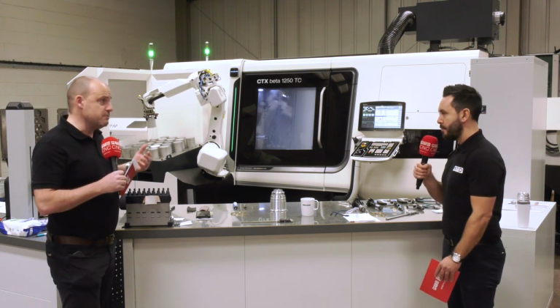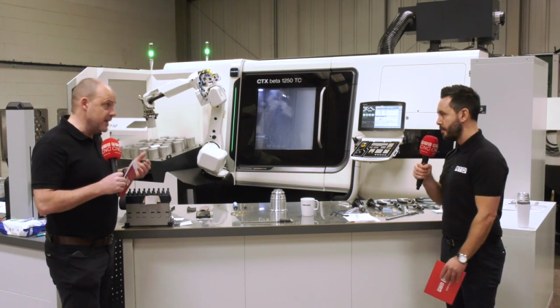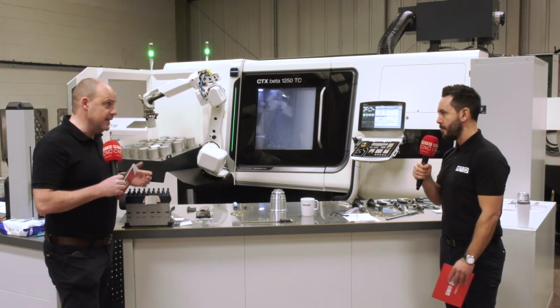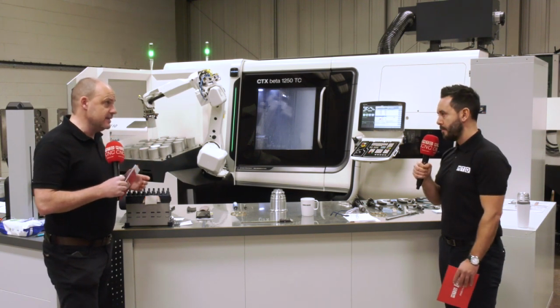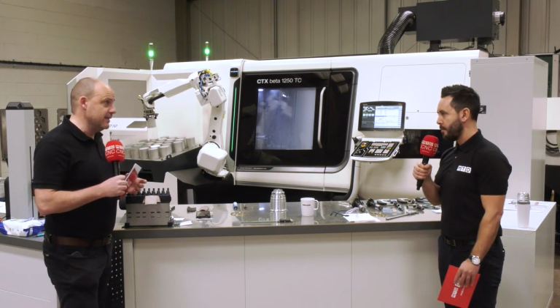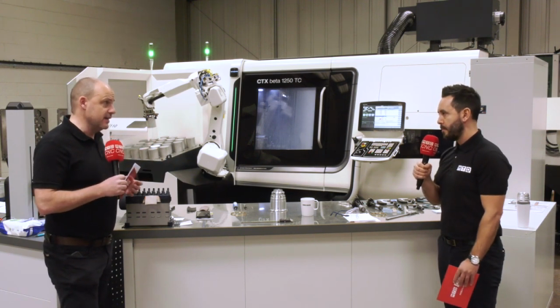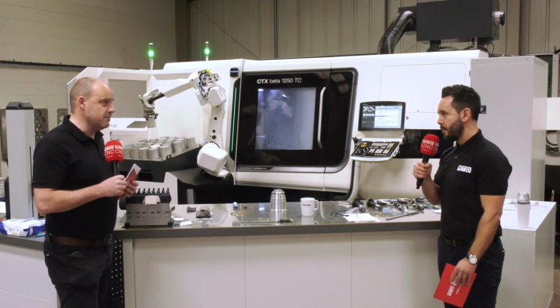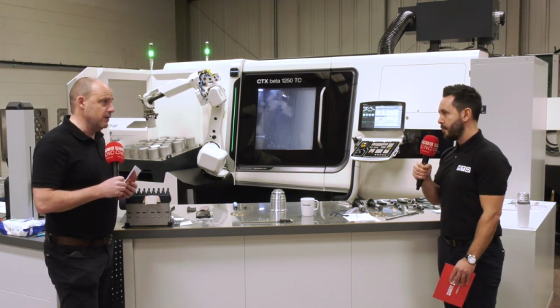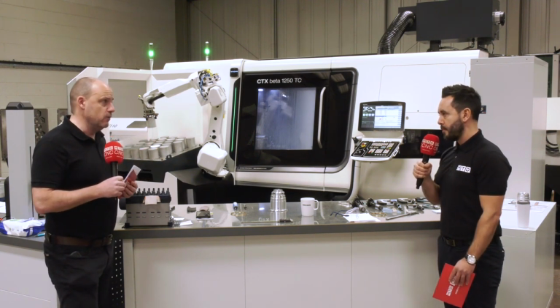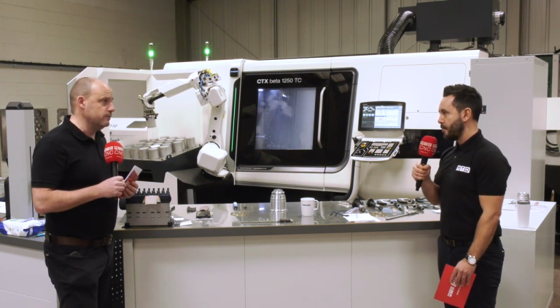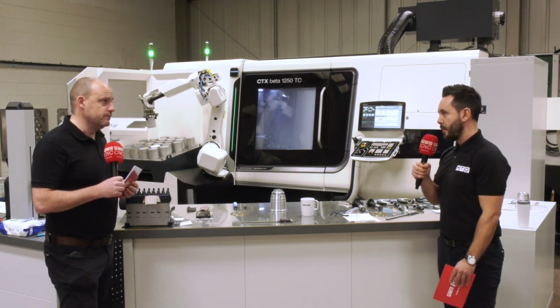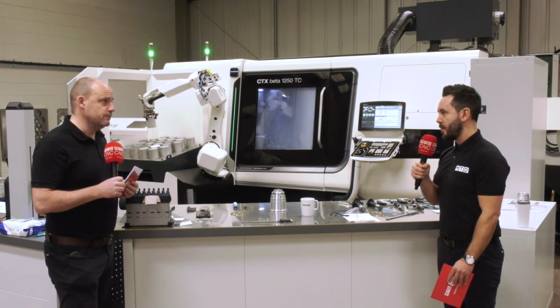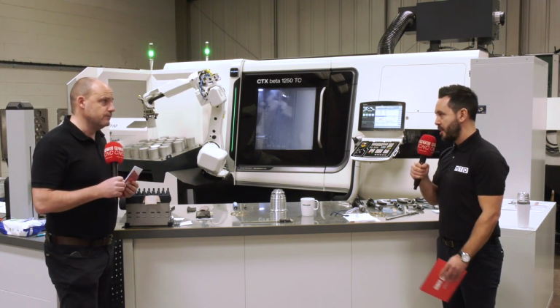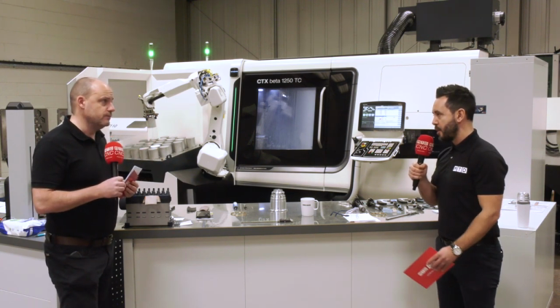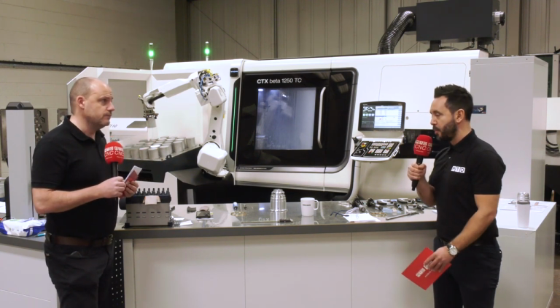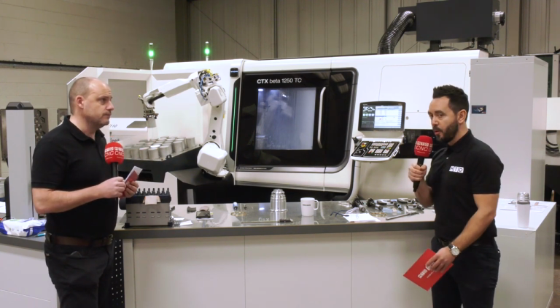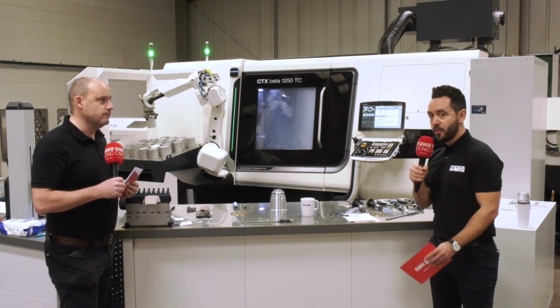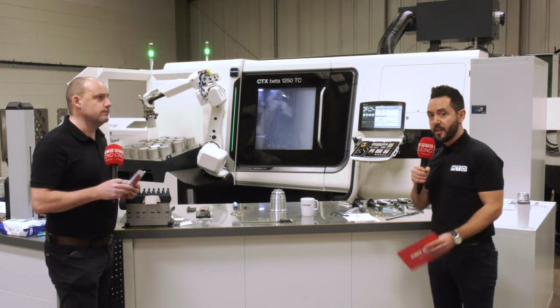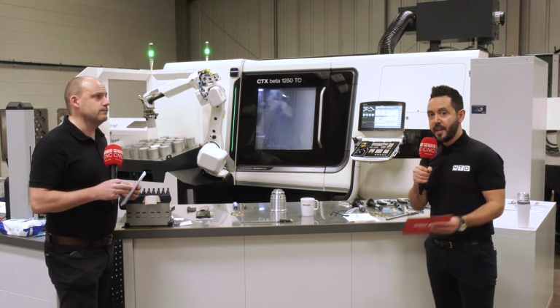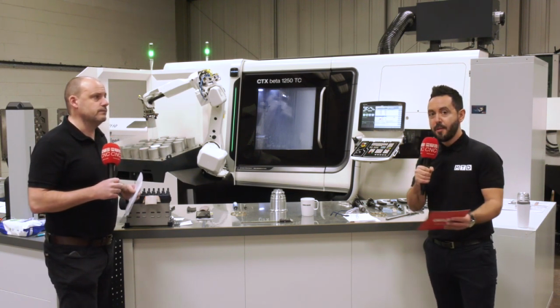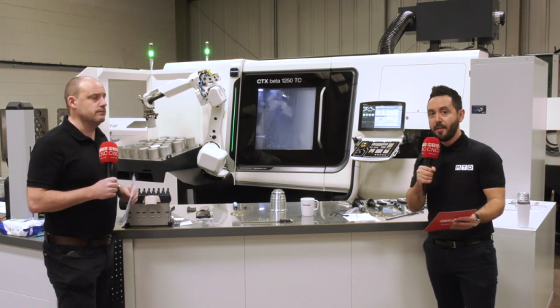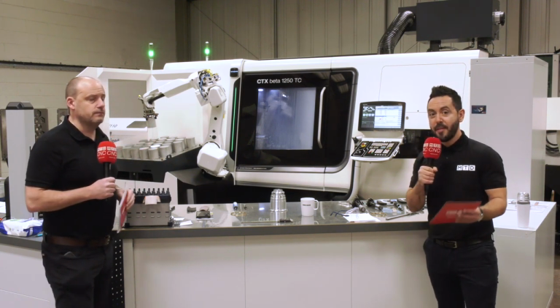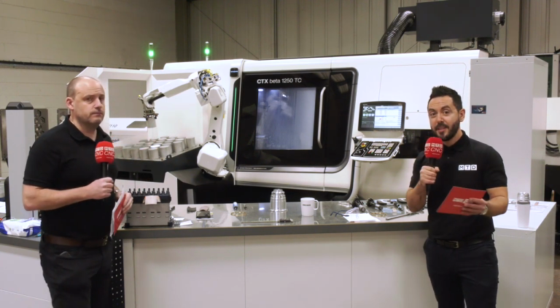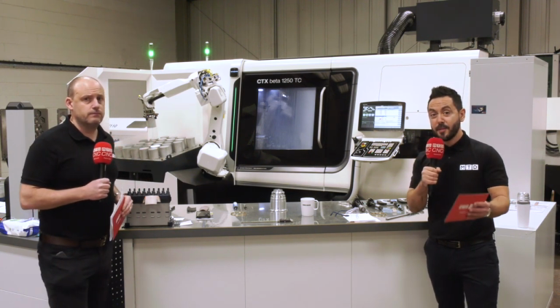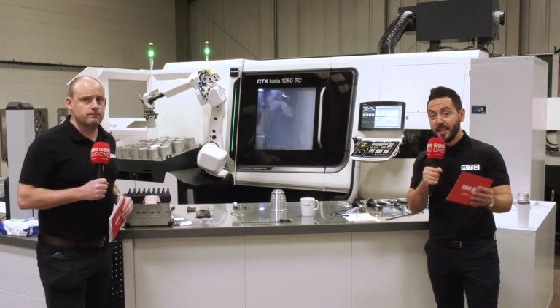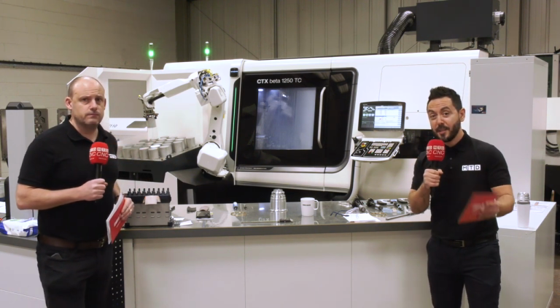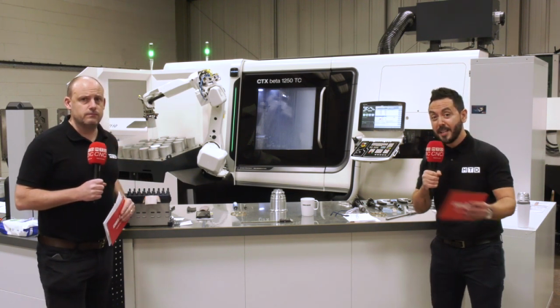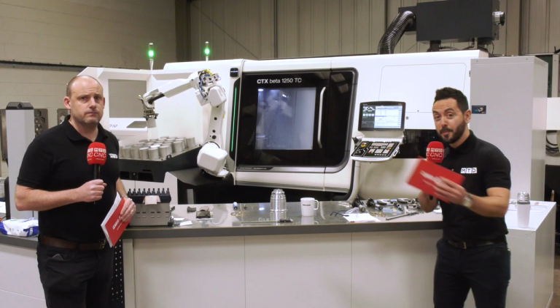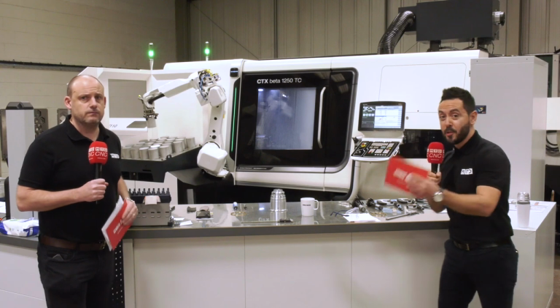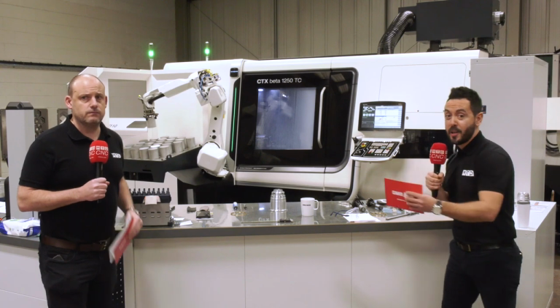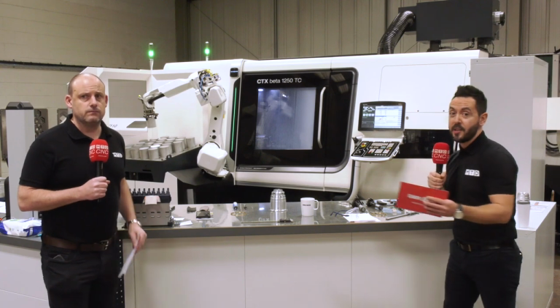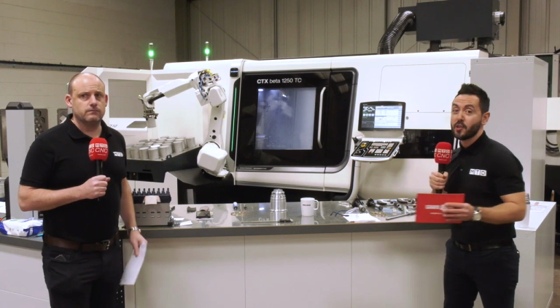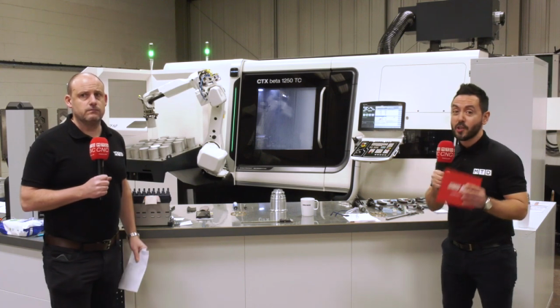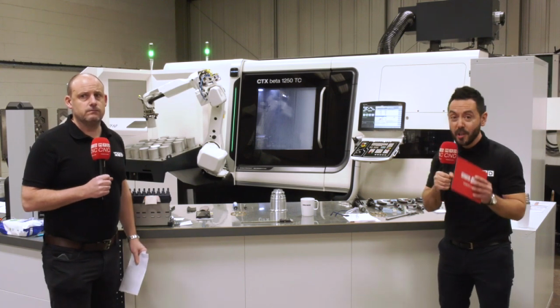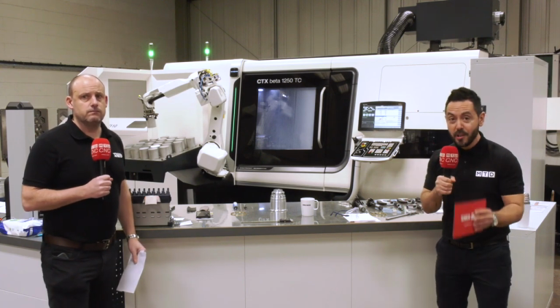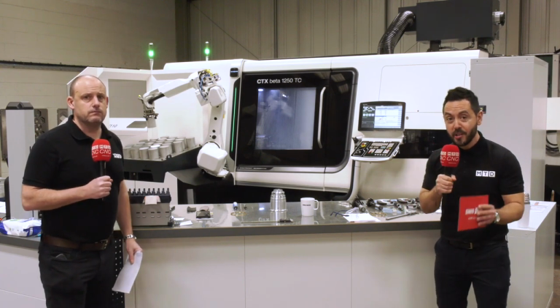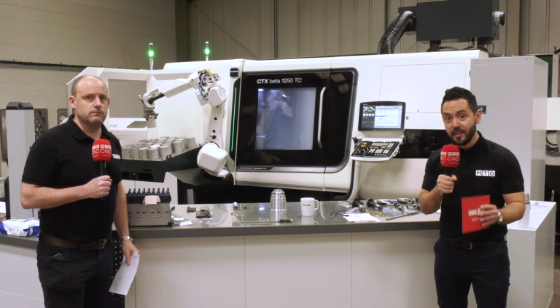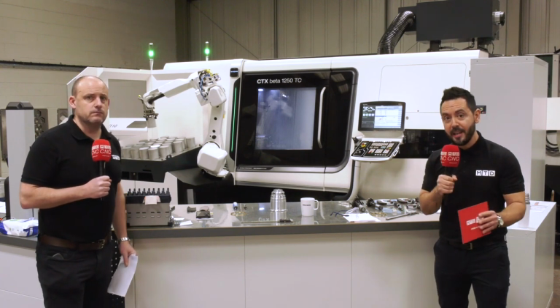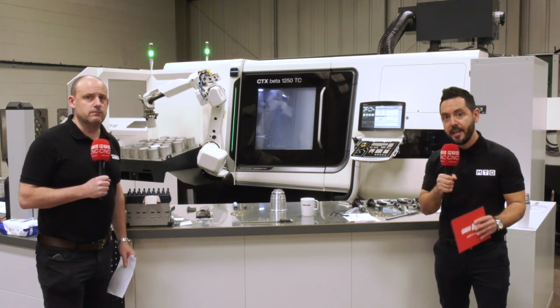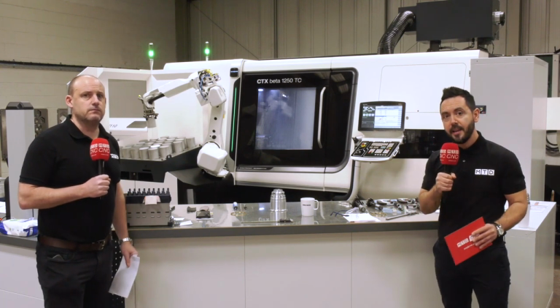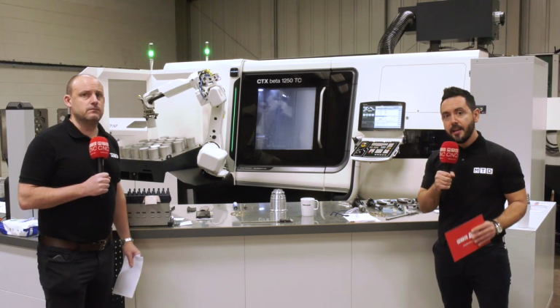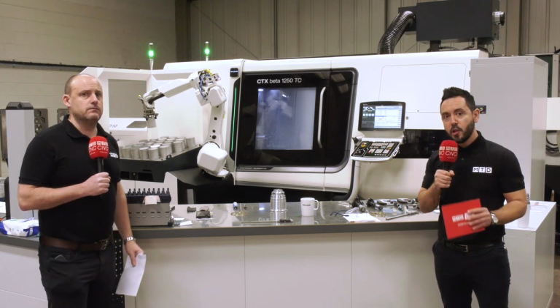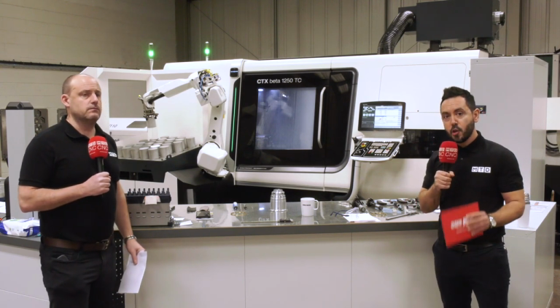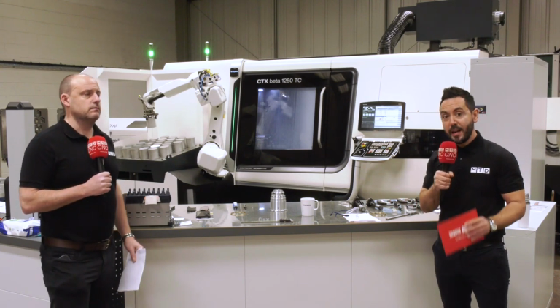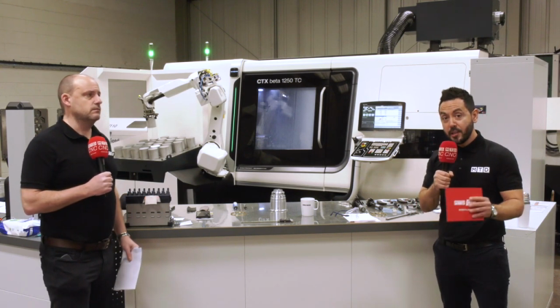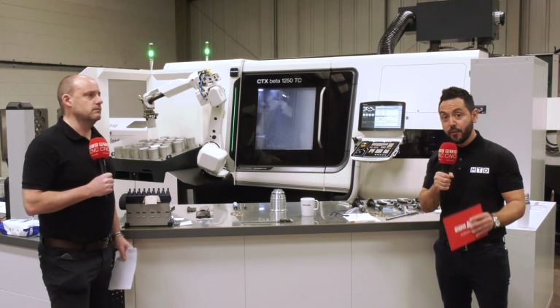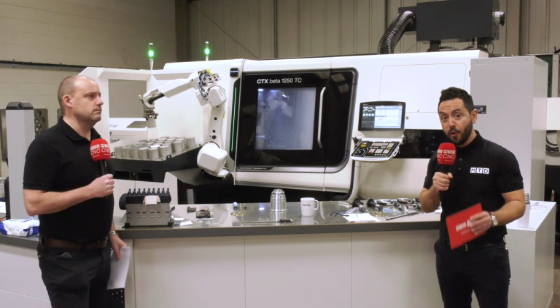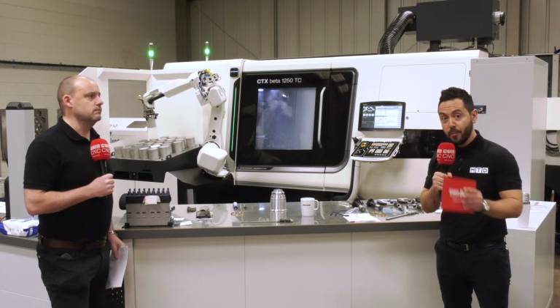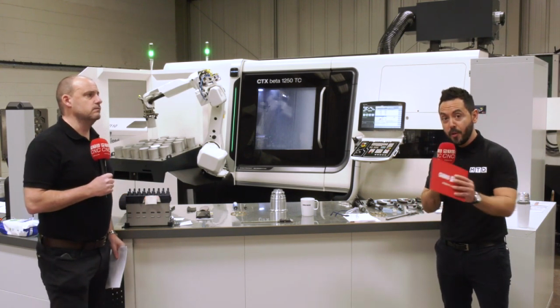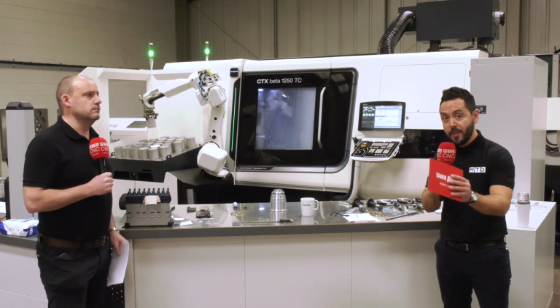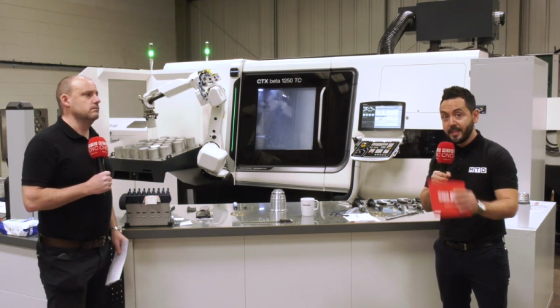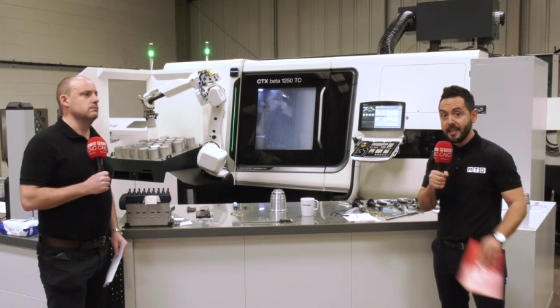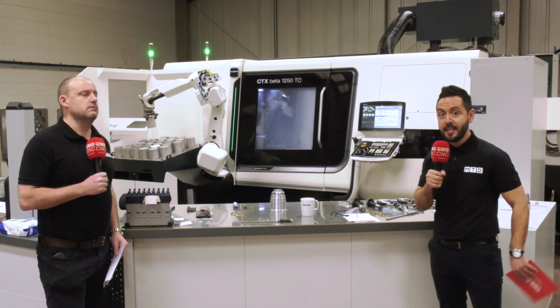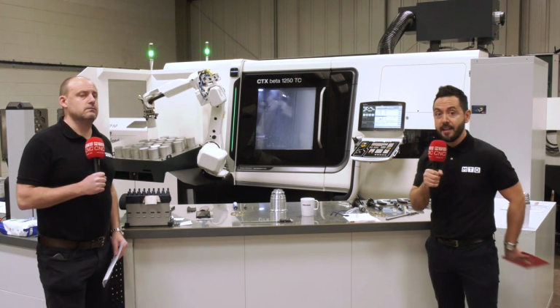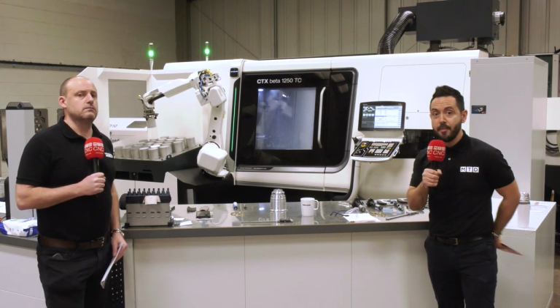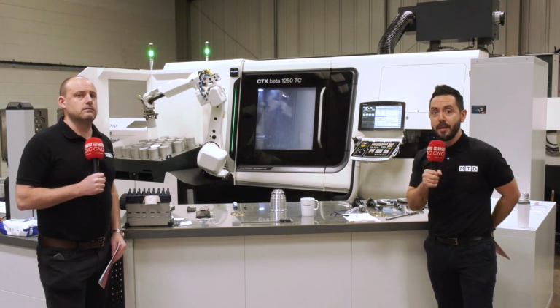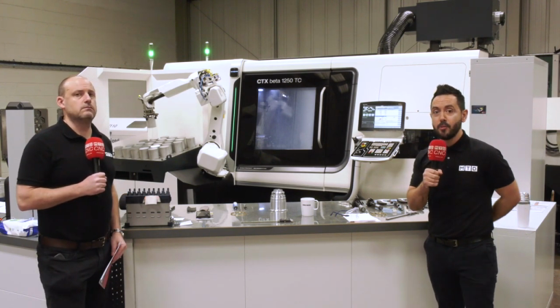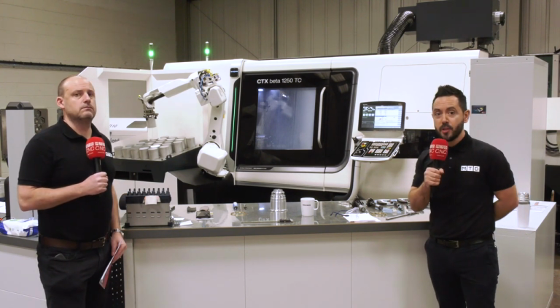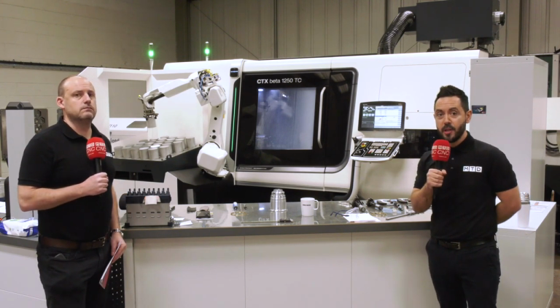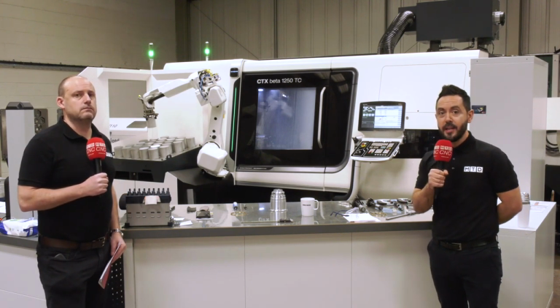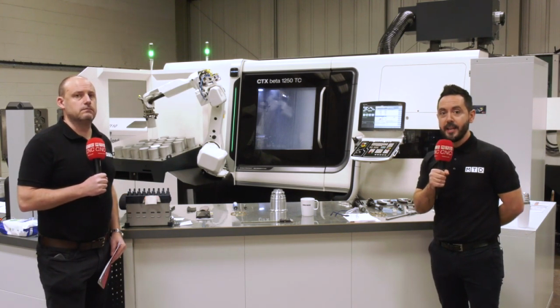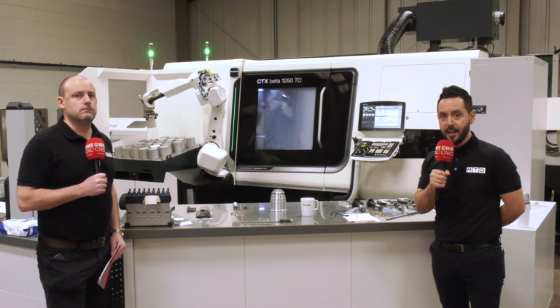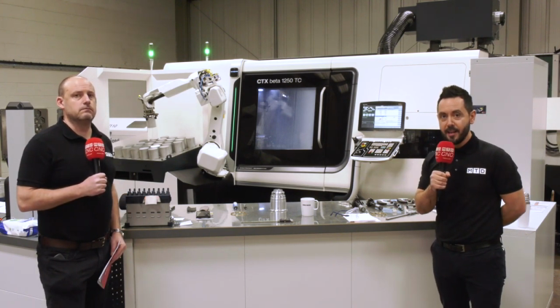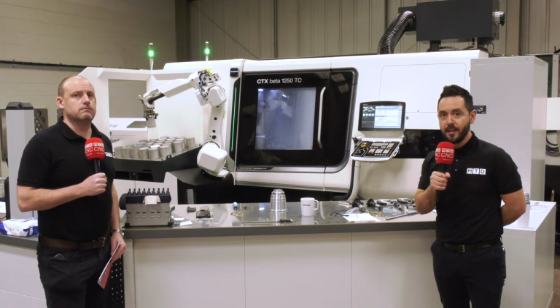So there you have it — this machine has certainly transformed the business here at Miltern in Inkley.